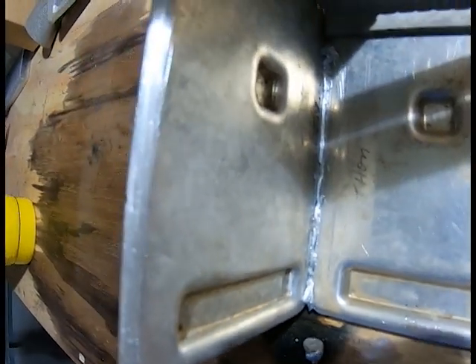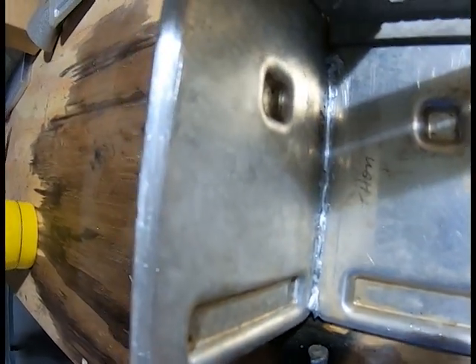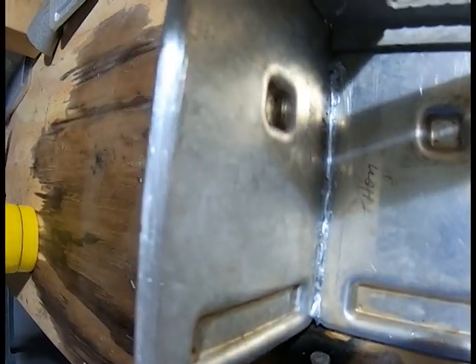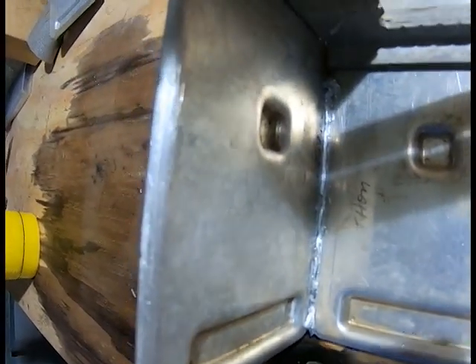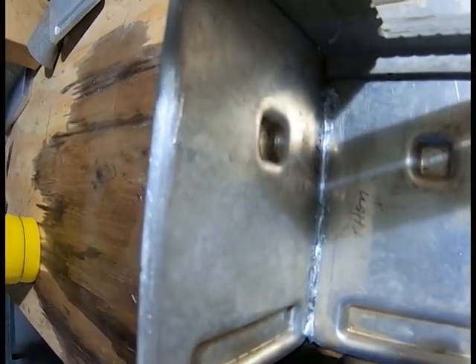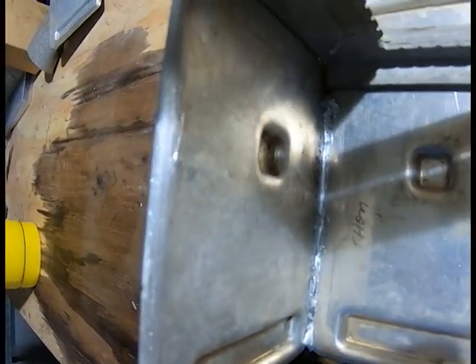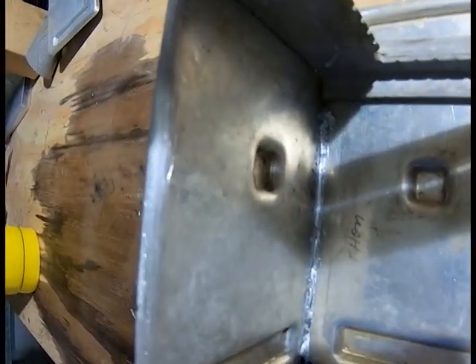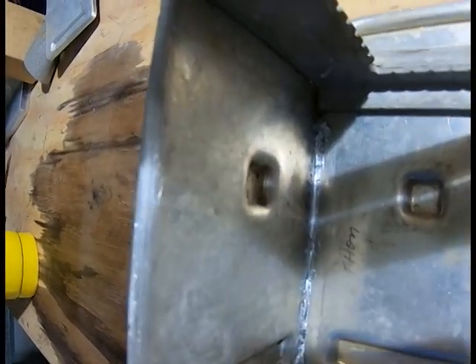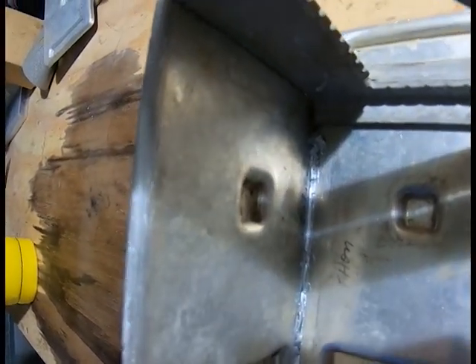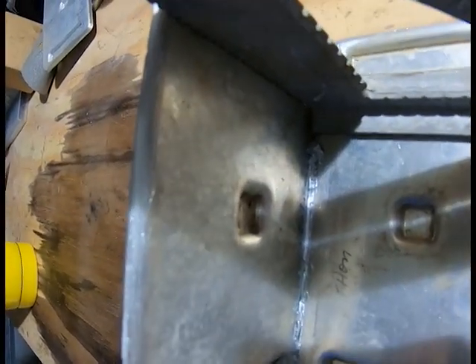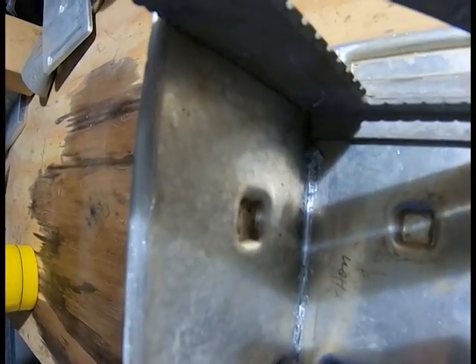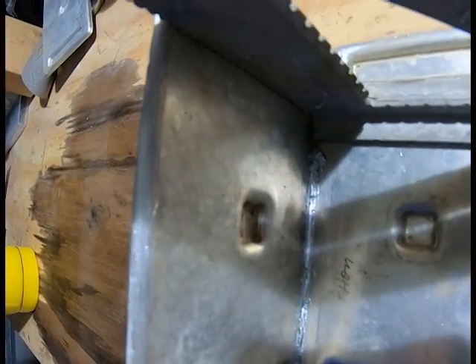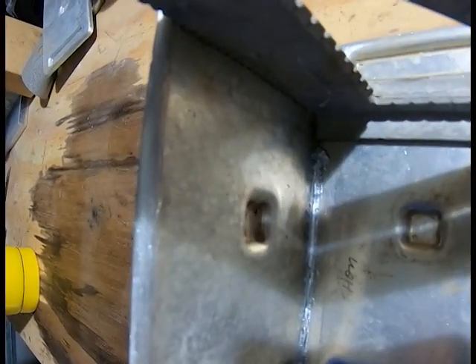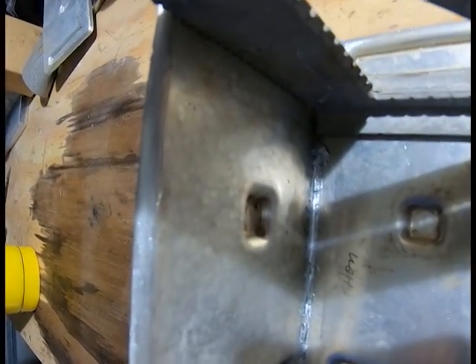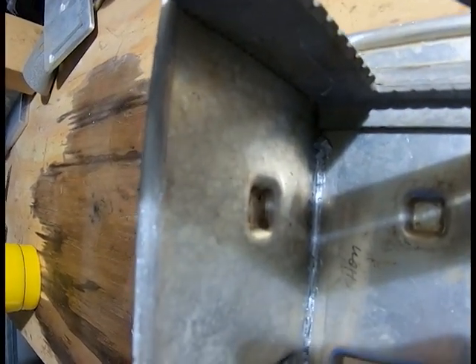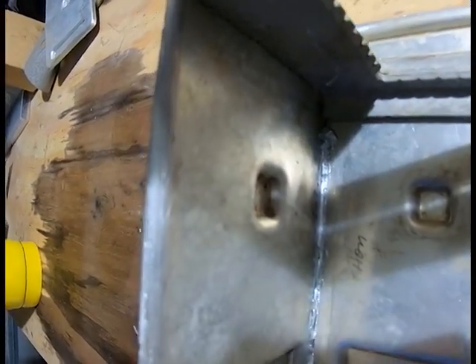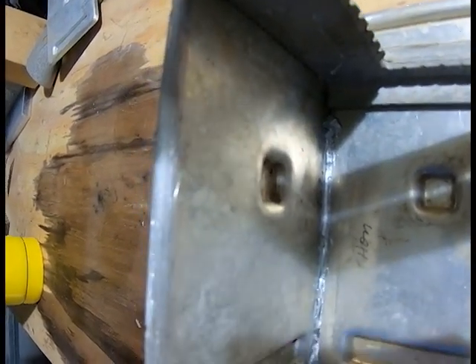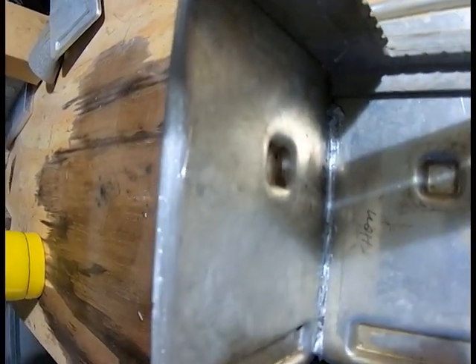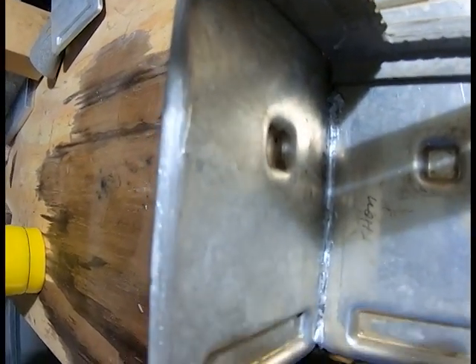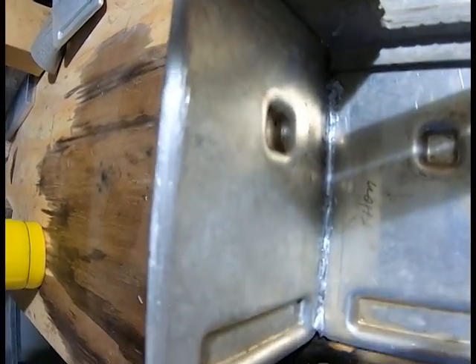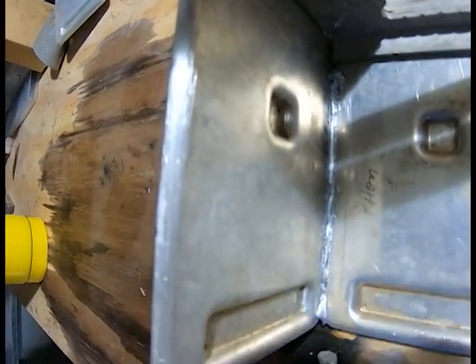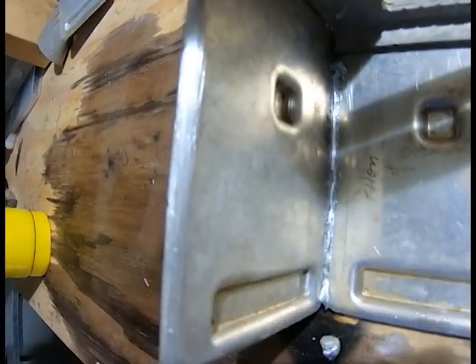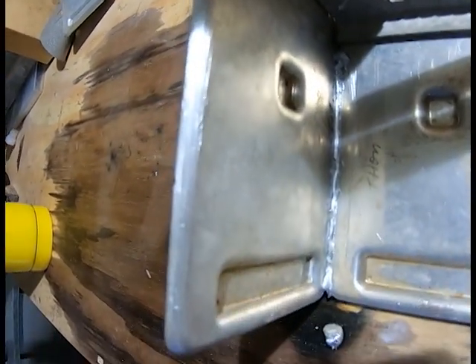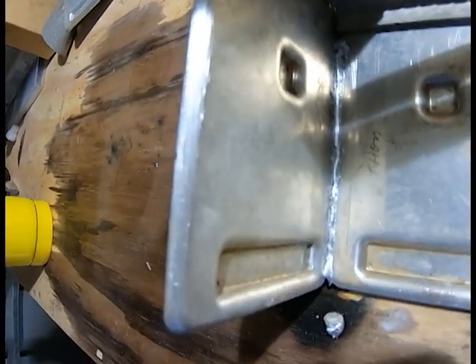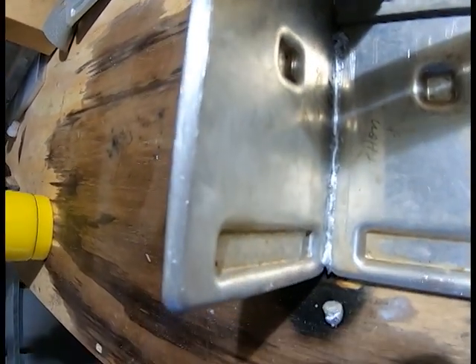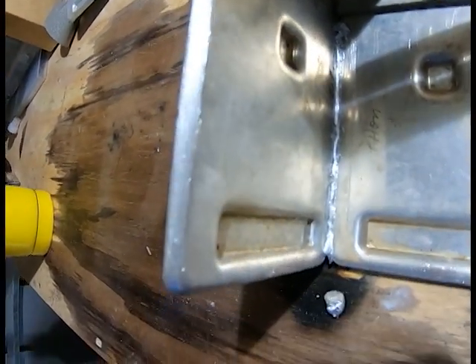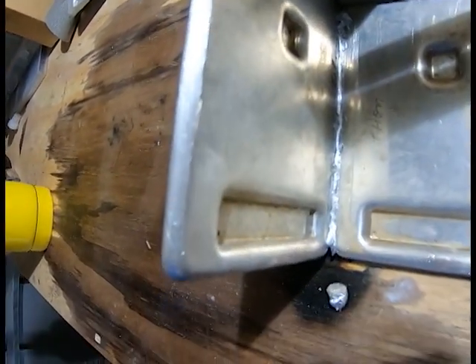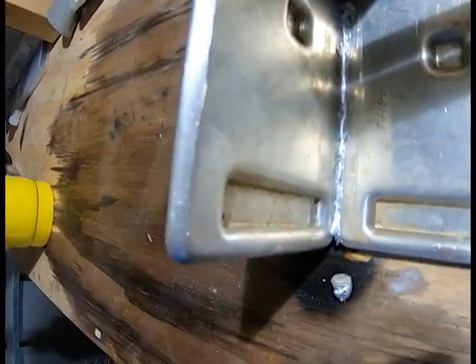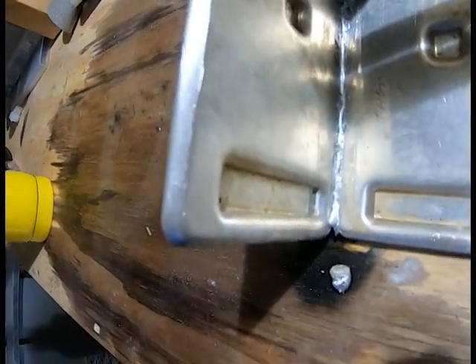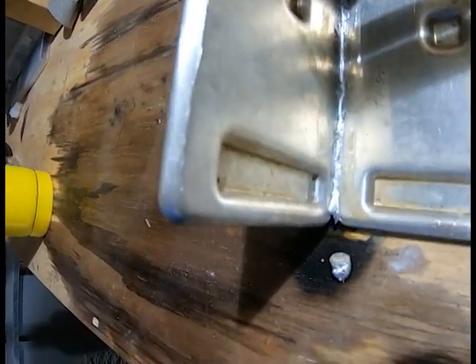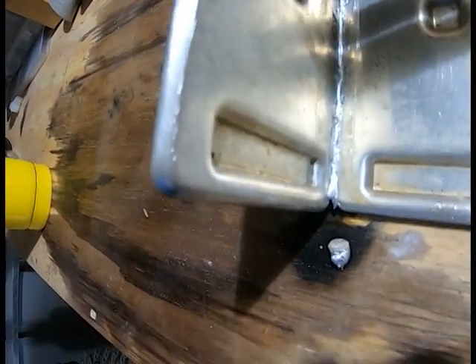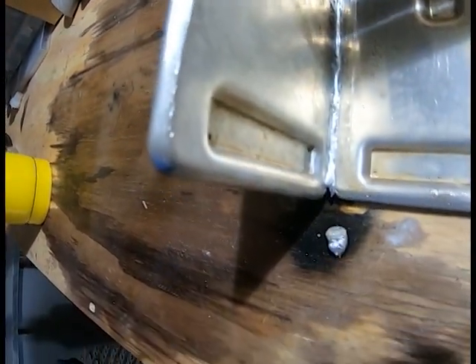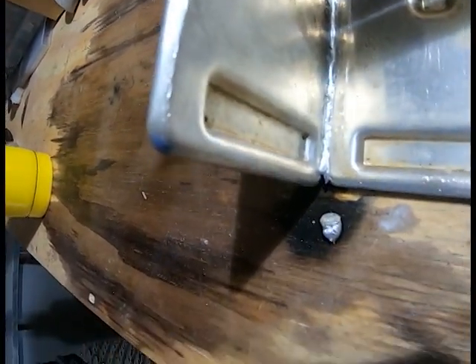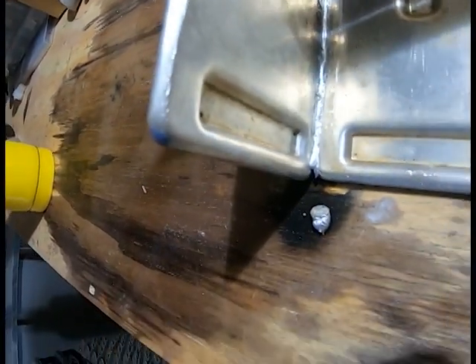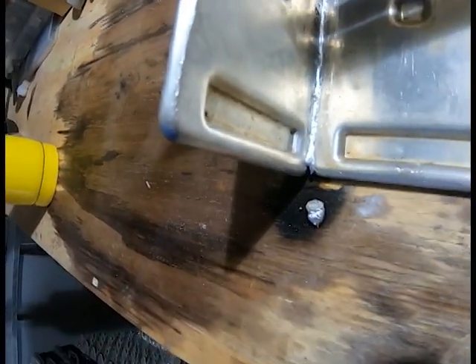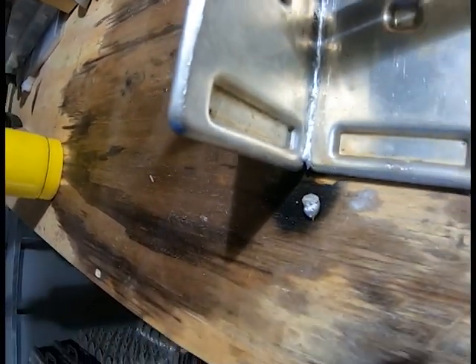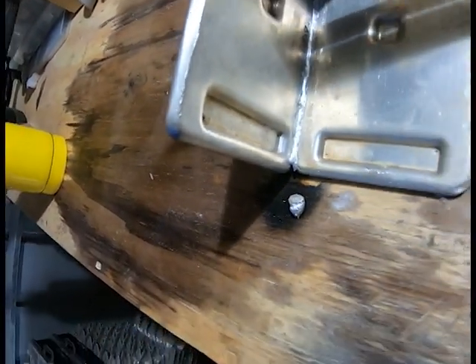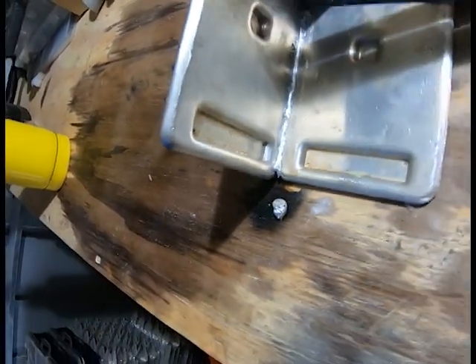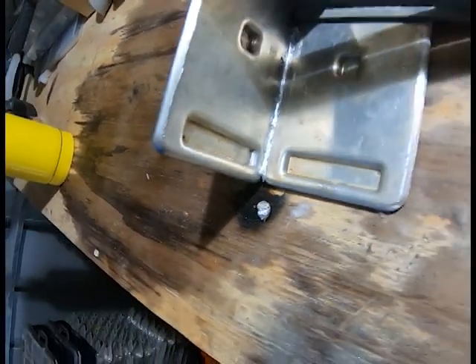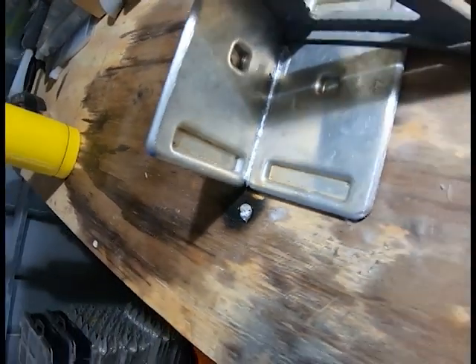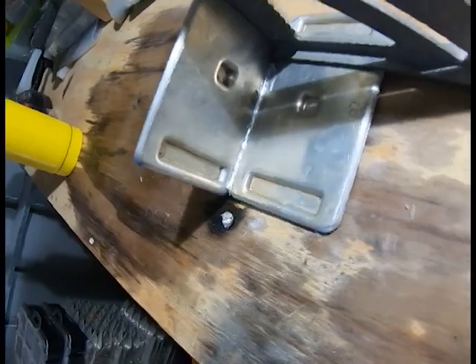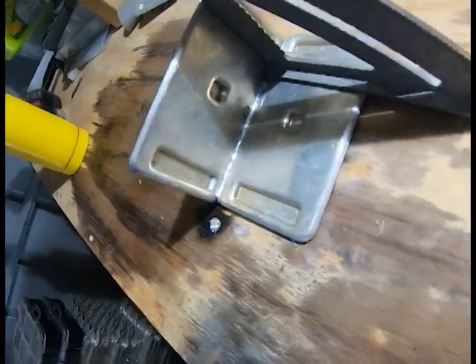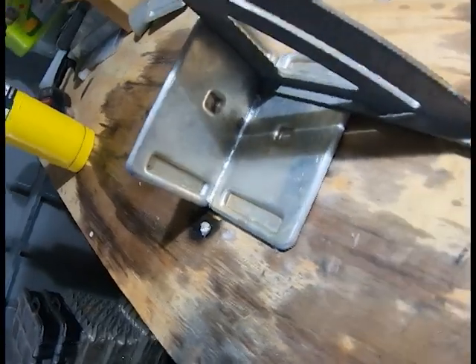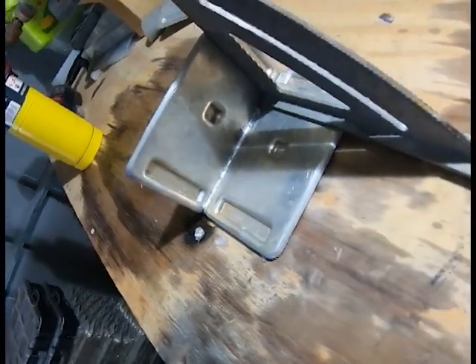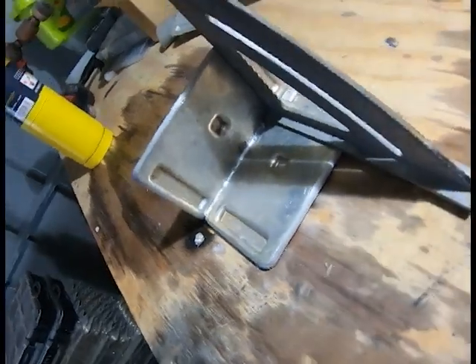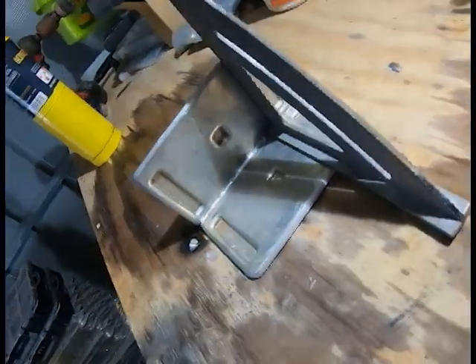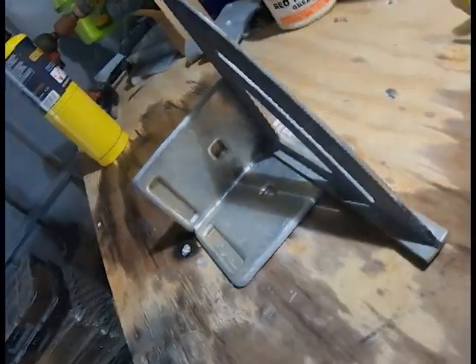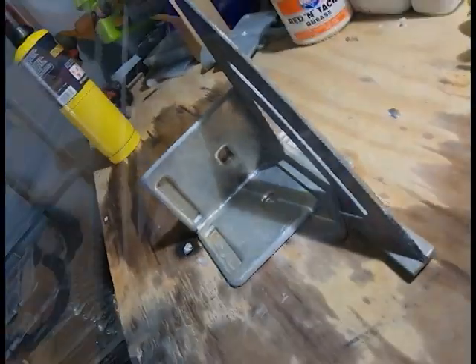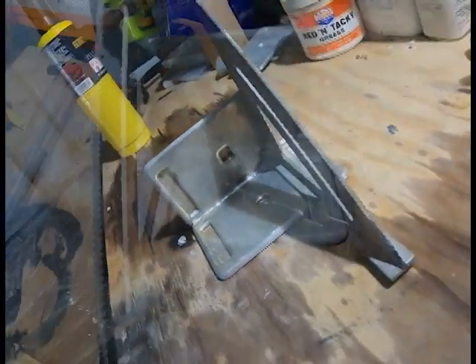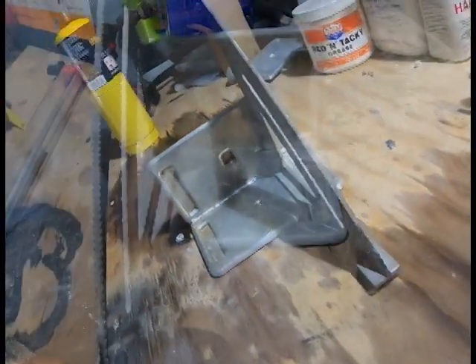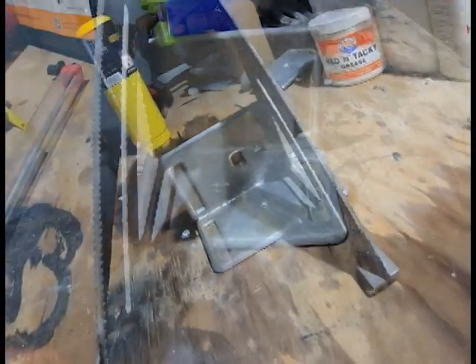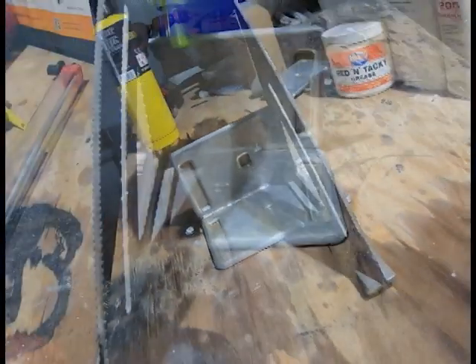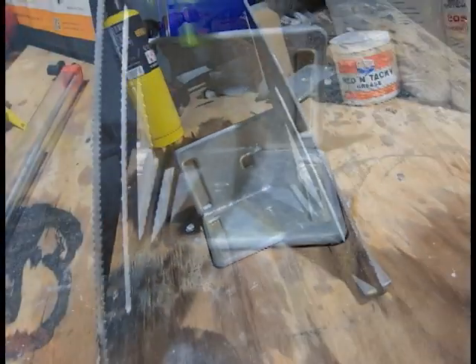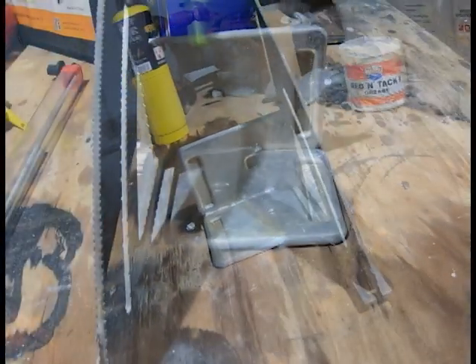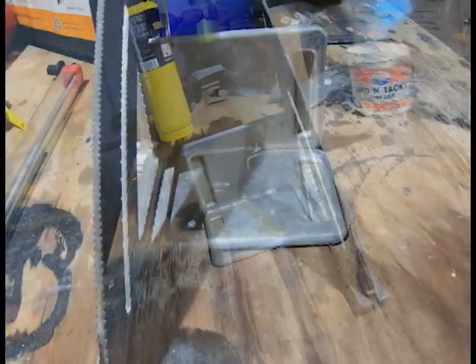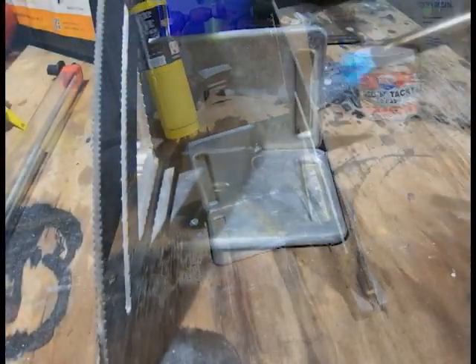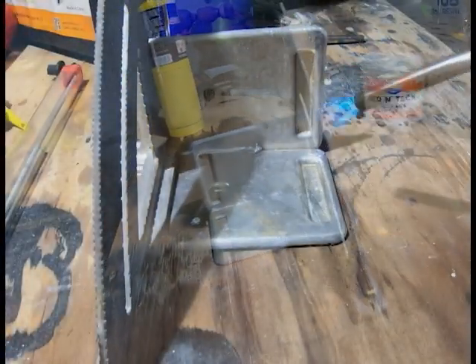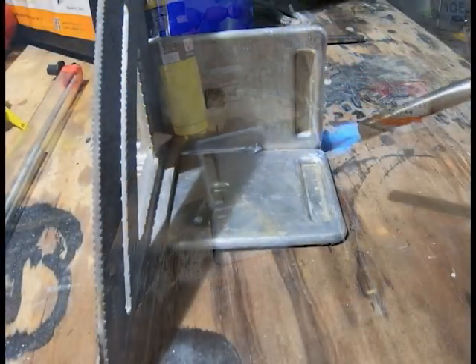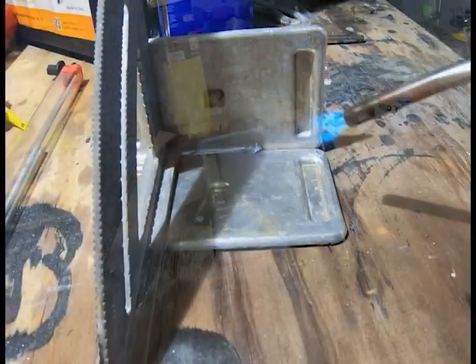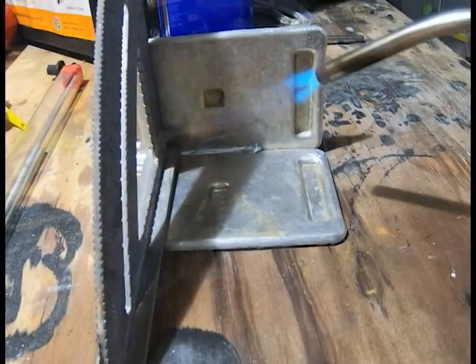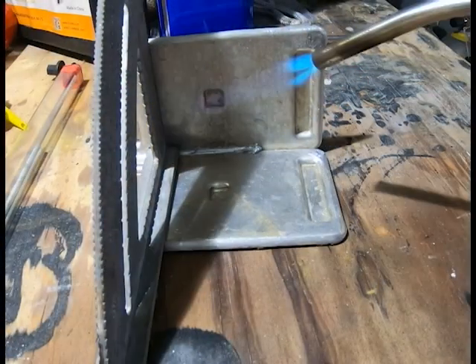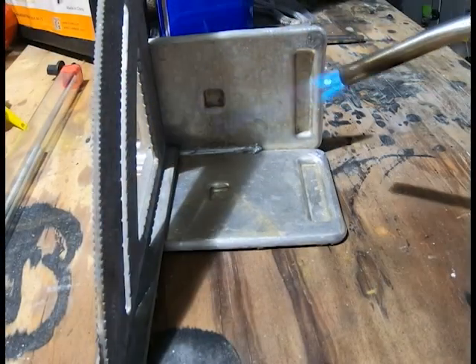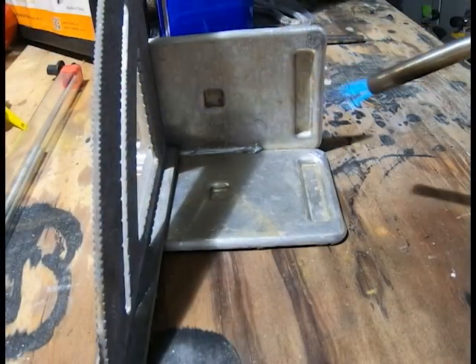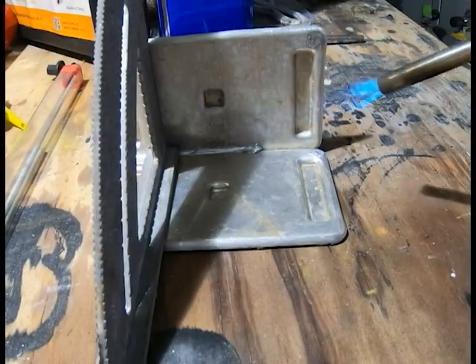The weld is not the prettiest — obviously I didn't prepare the surfaces as well as I should have — but it did the job.